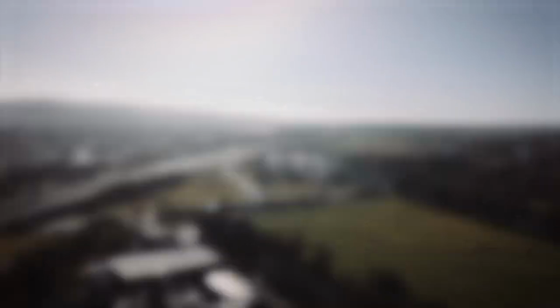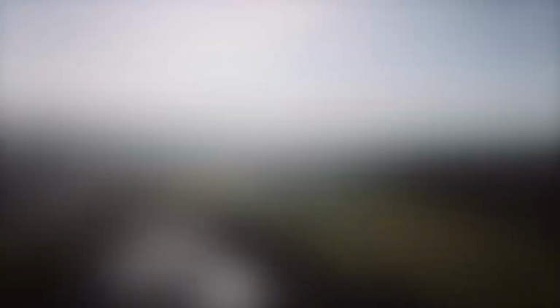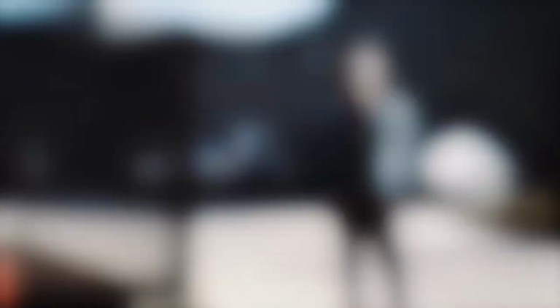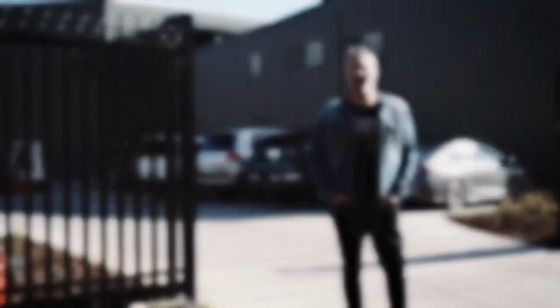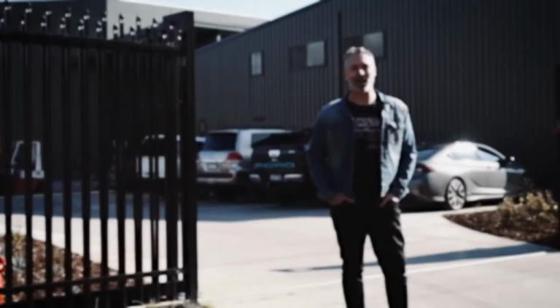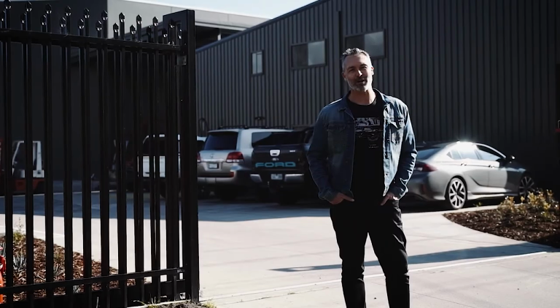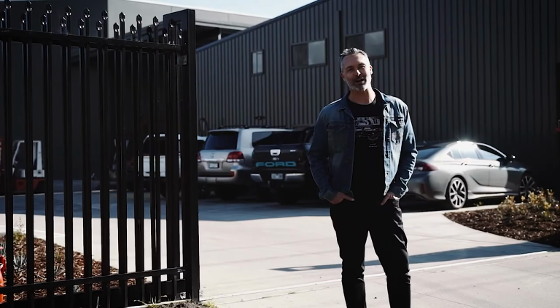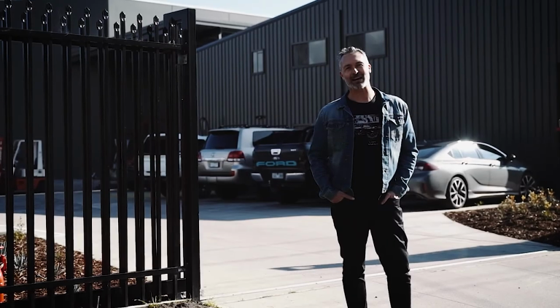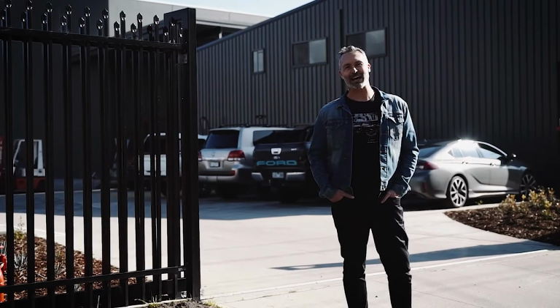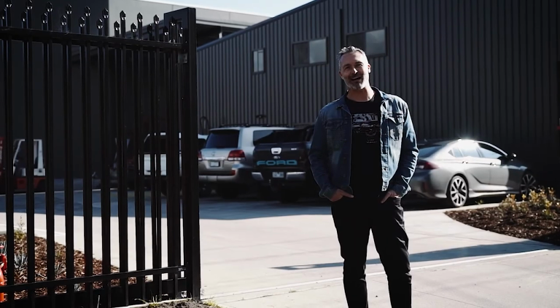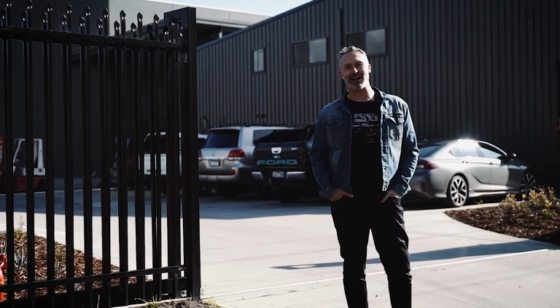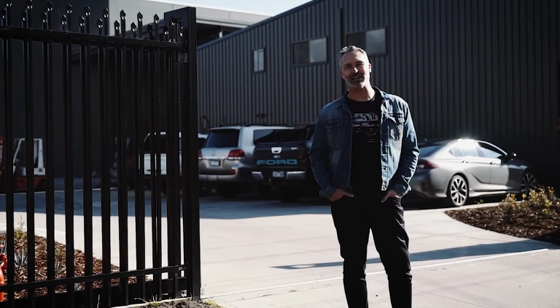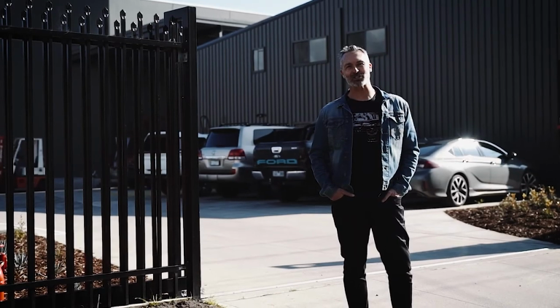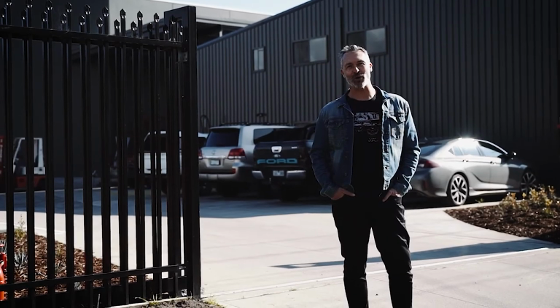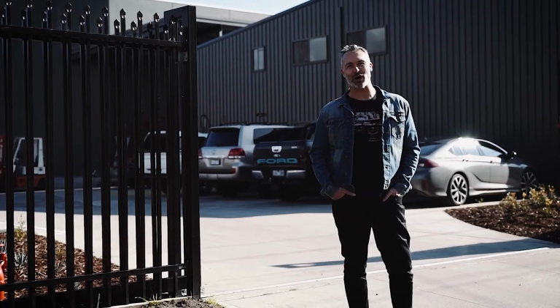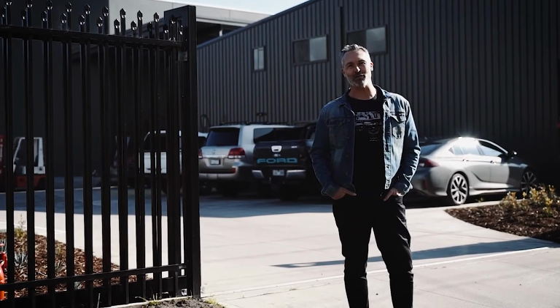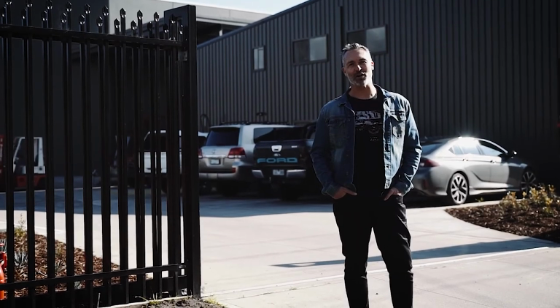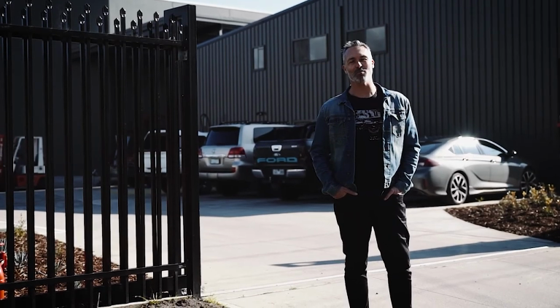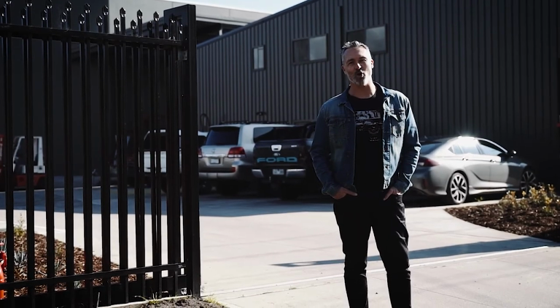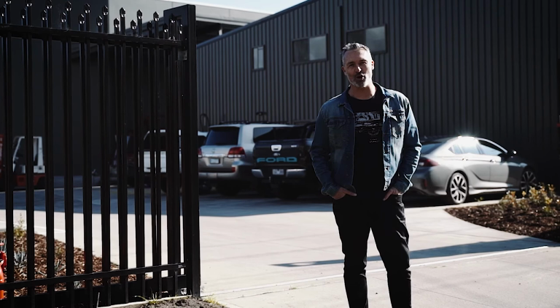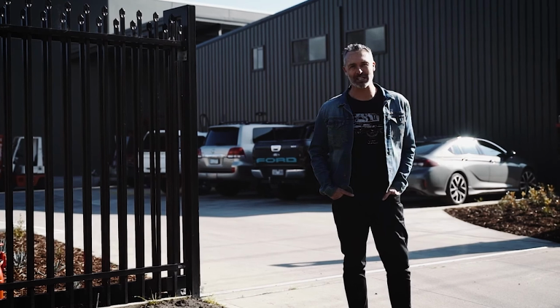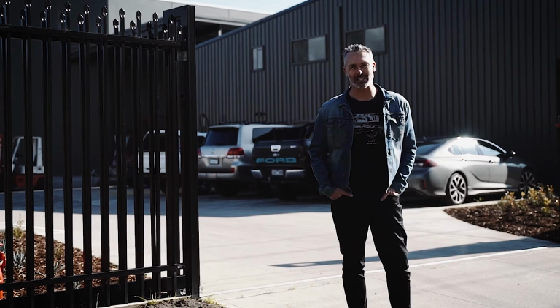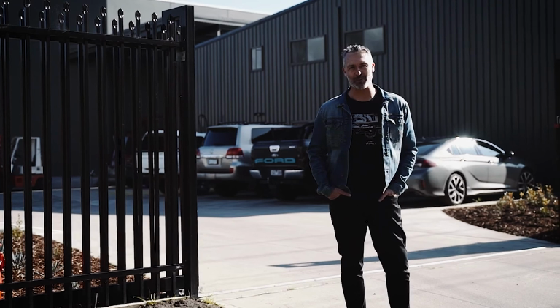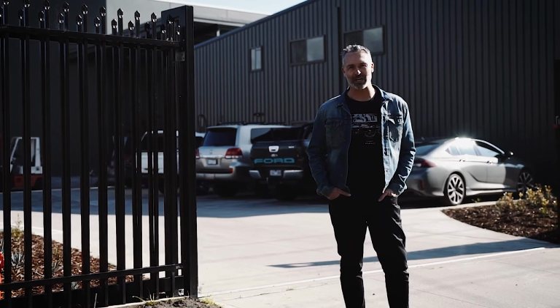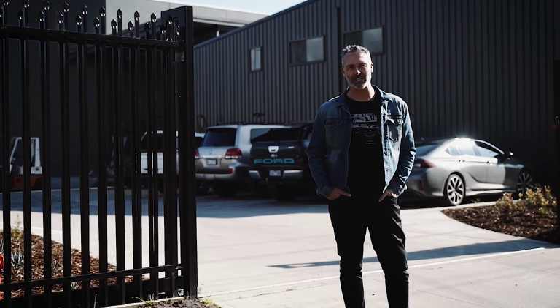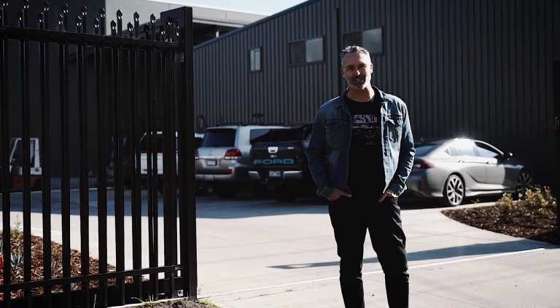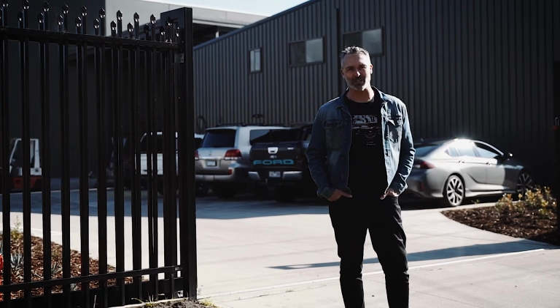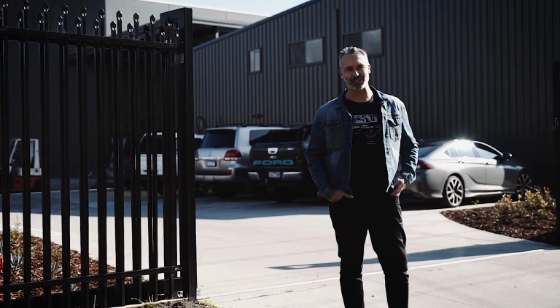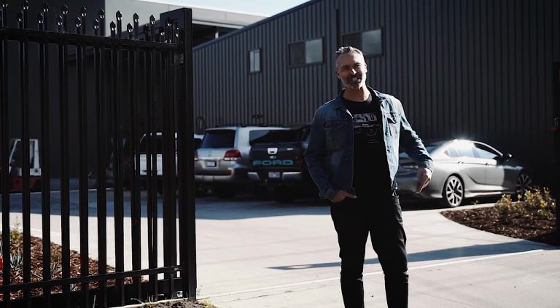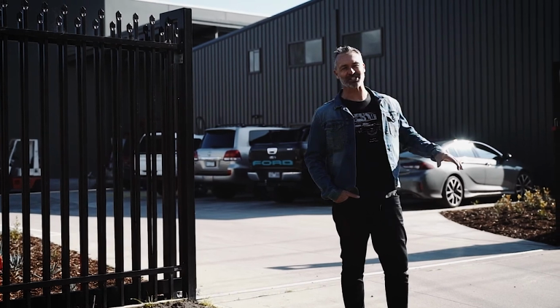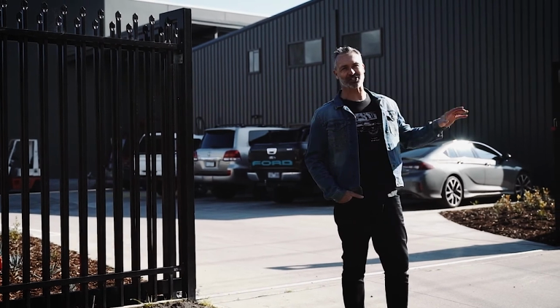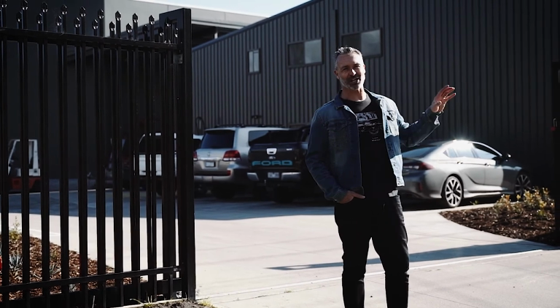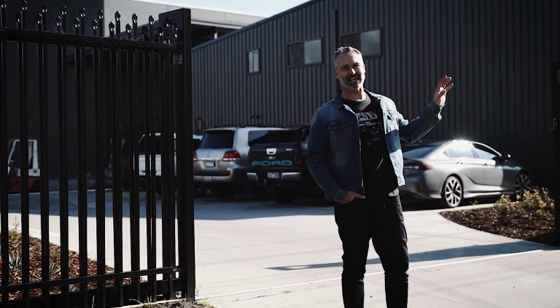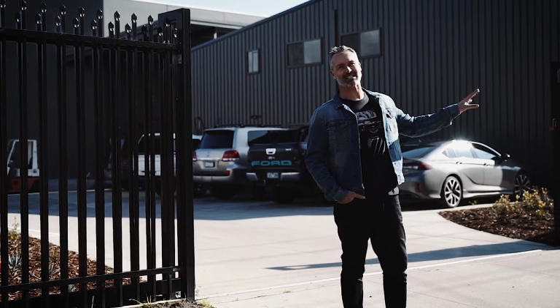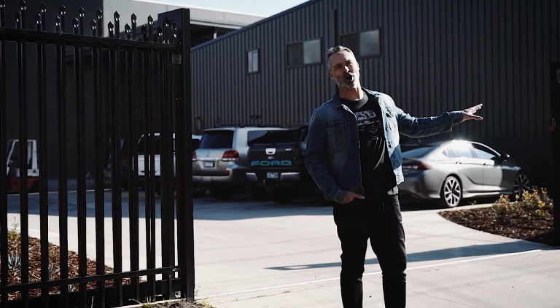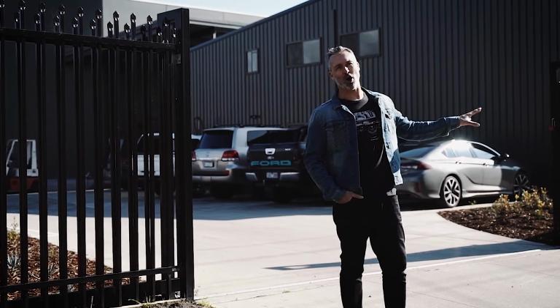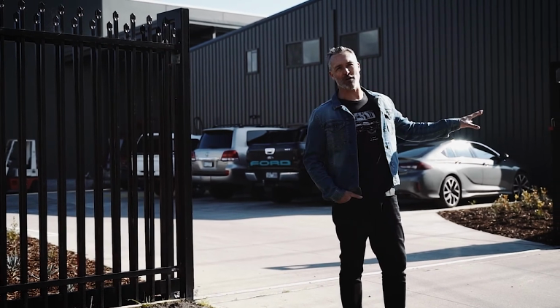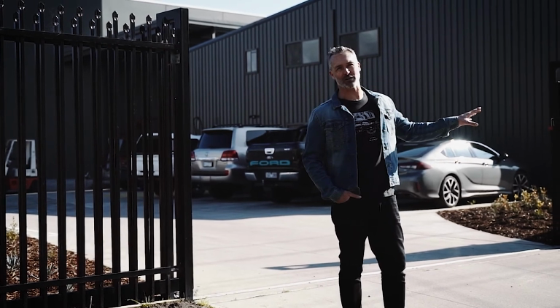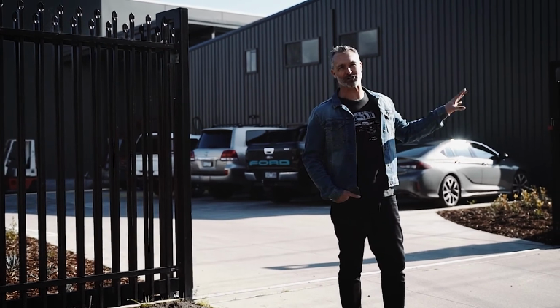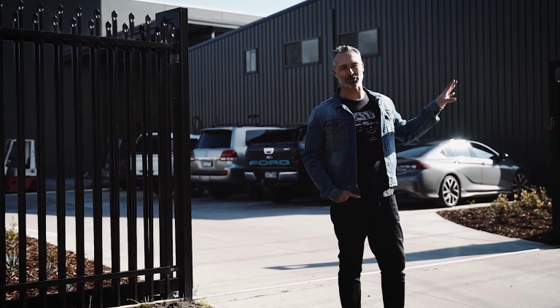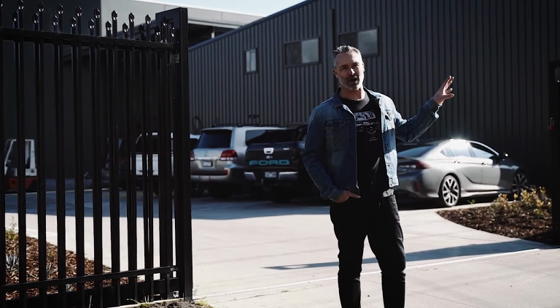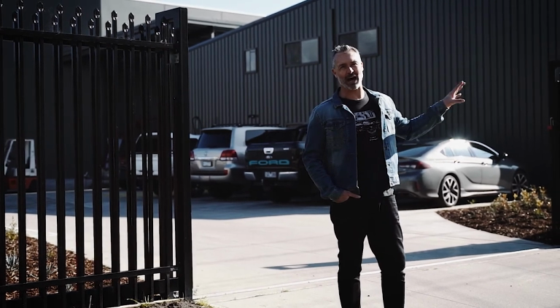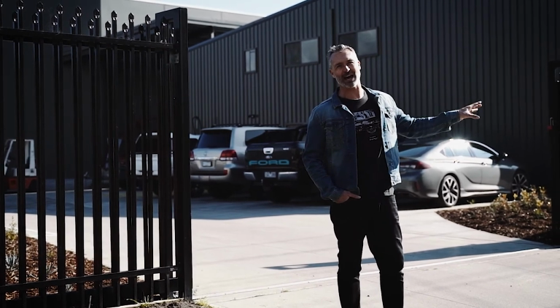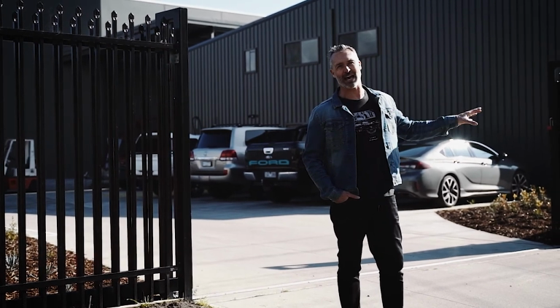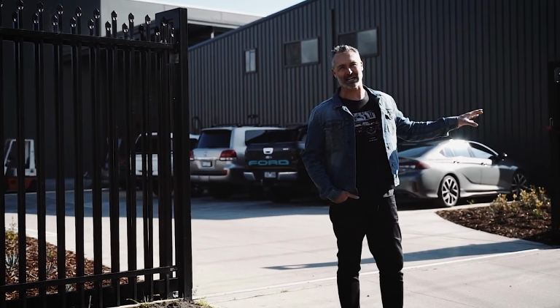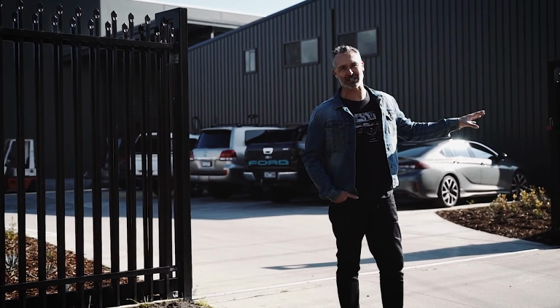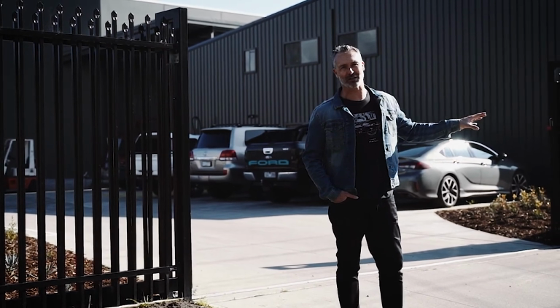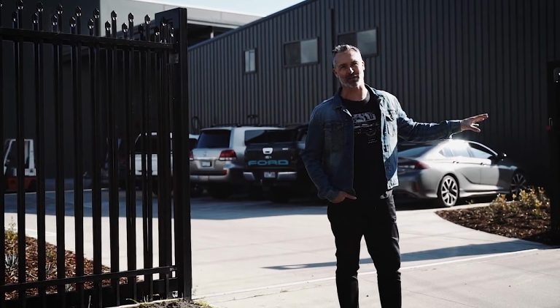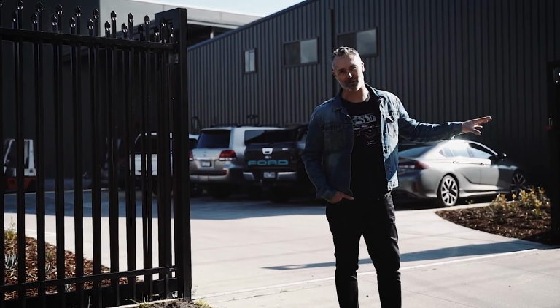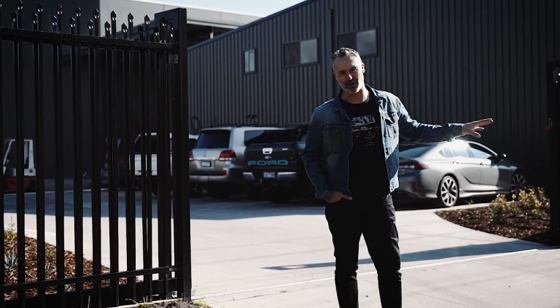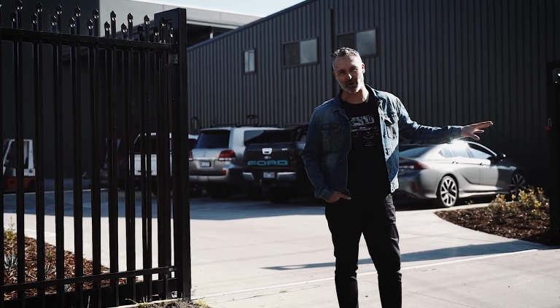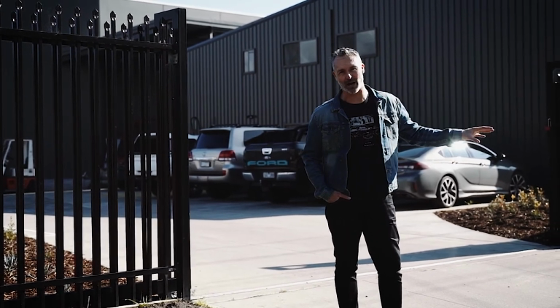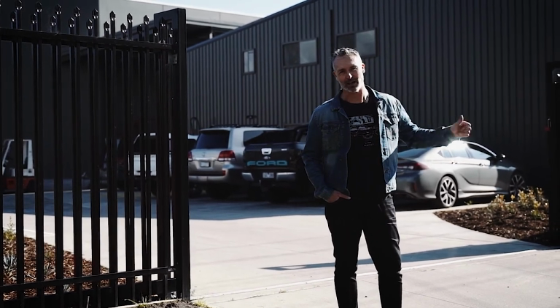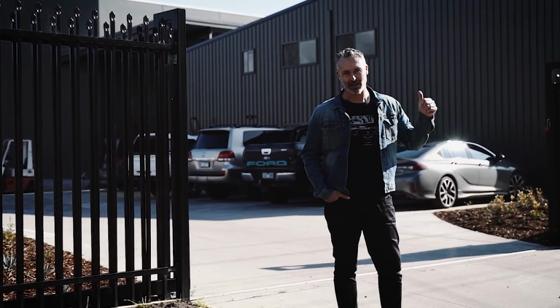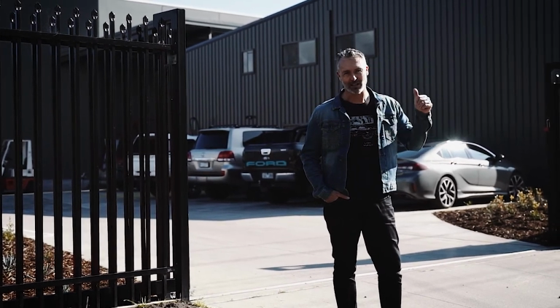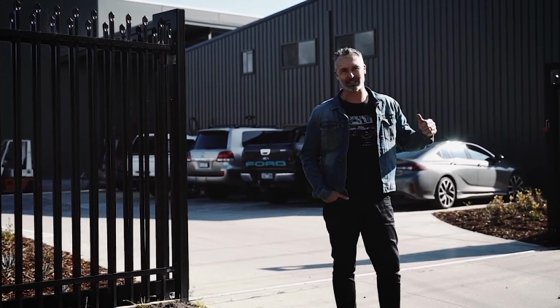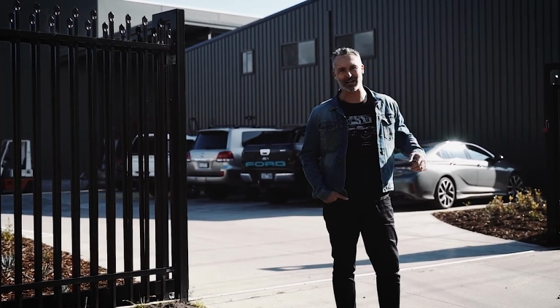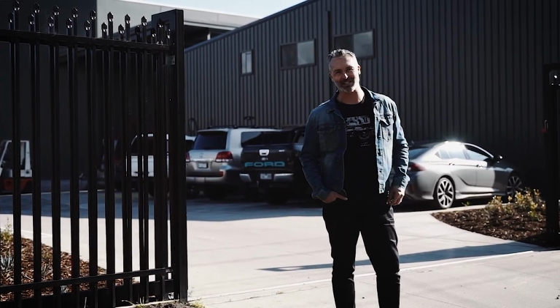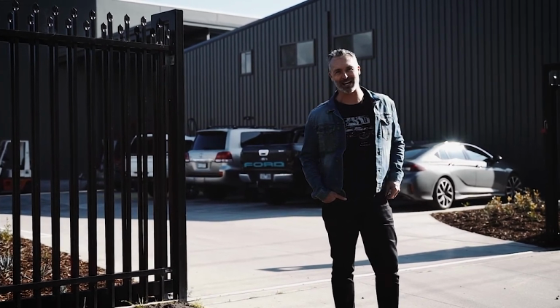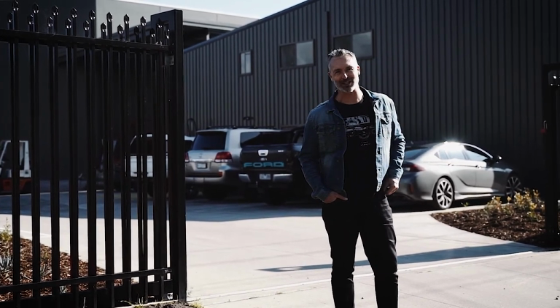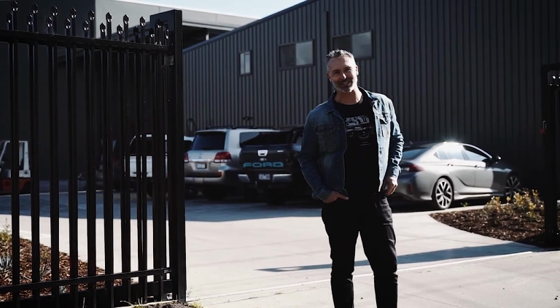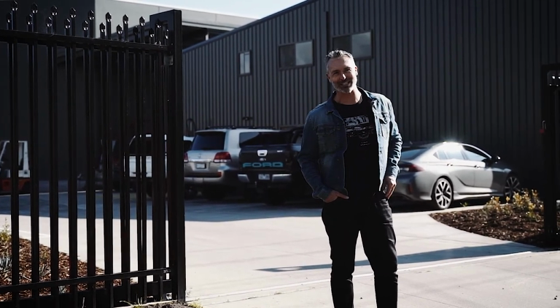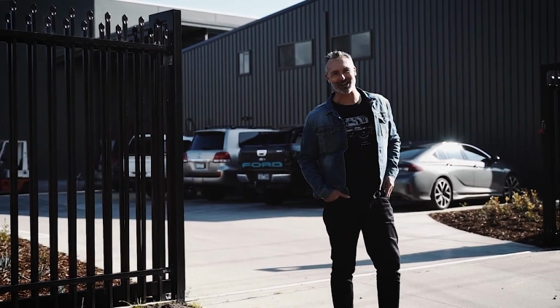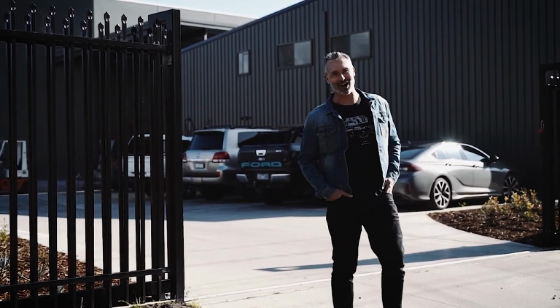Today, I'm here at Garage 12 on the Mornington Peninsula, which is just off the Dramana exit of the freeway. Let's go take a look inside.